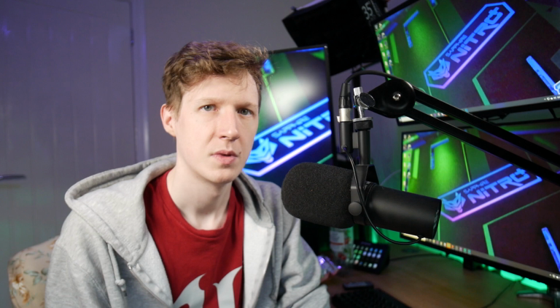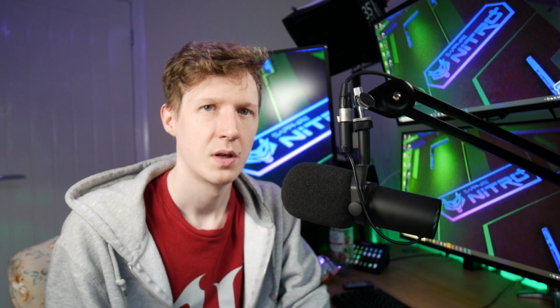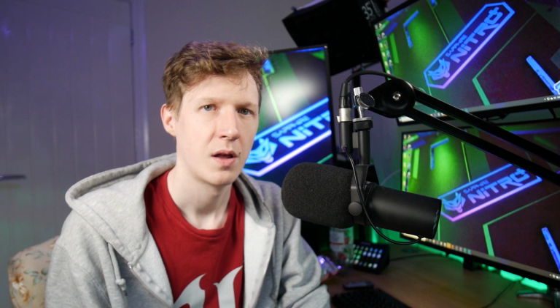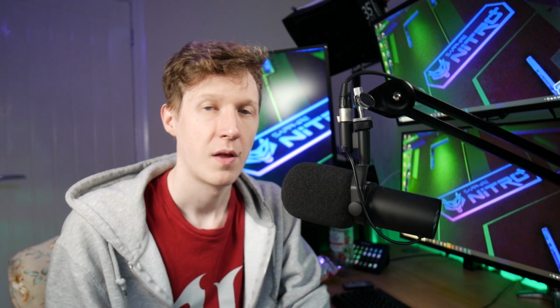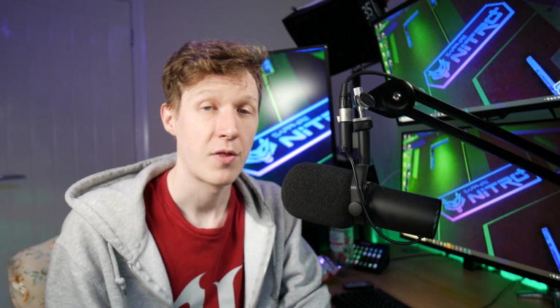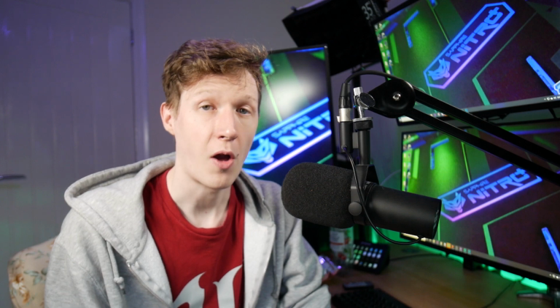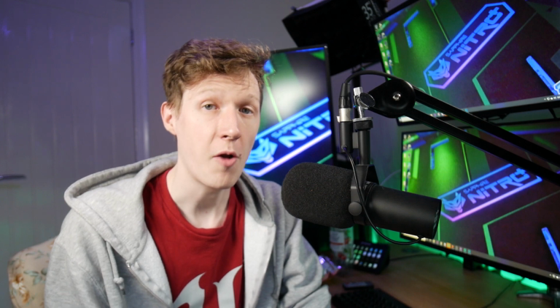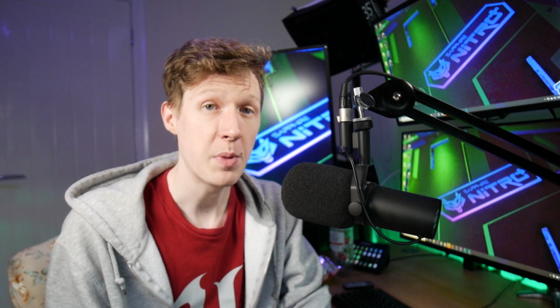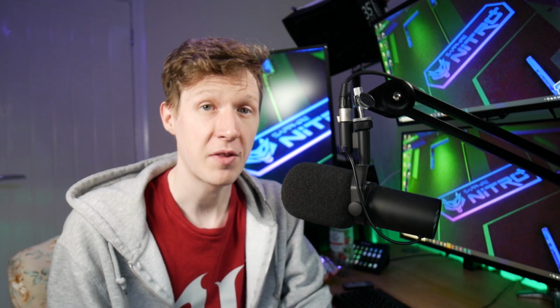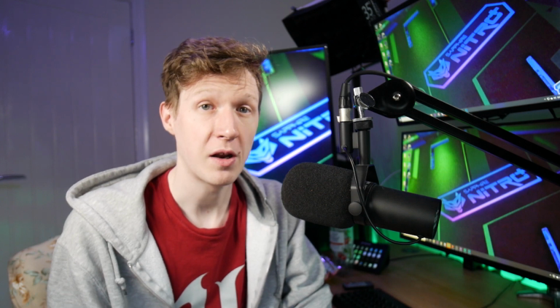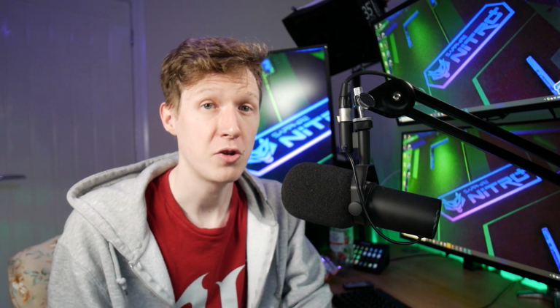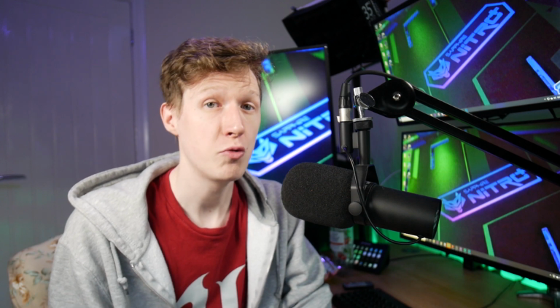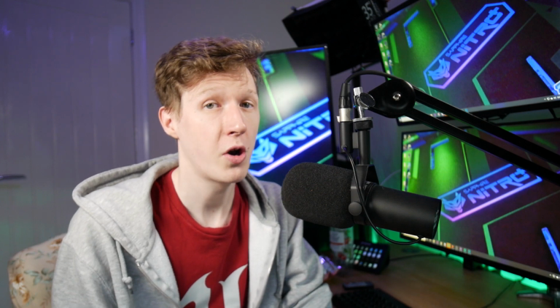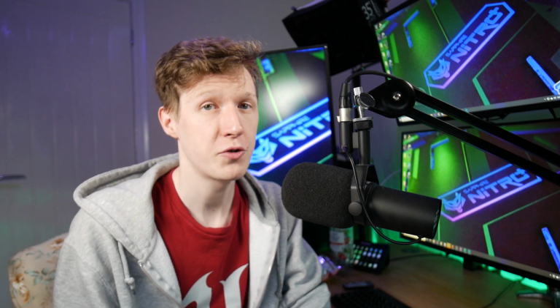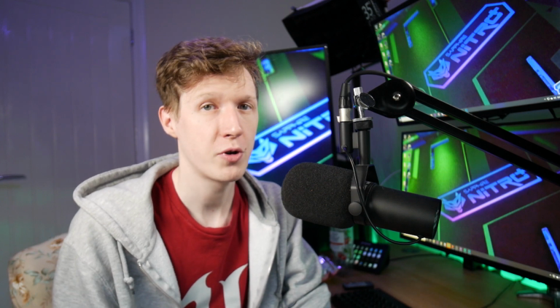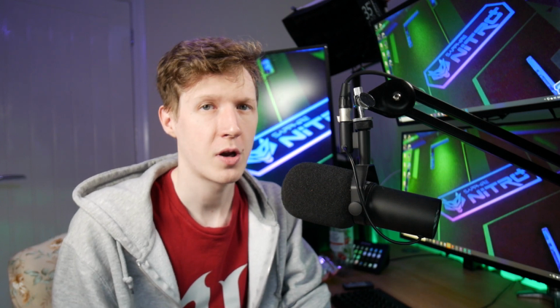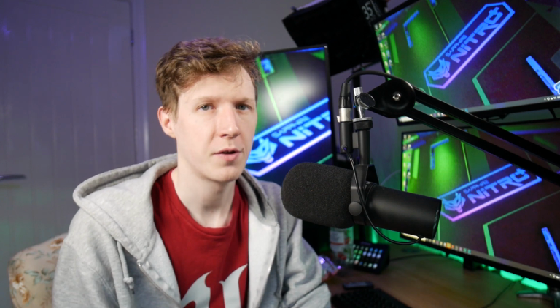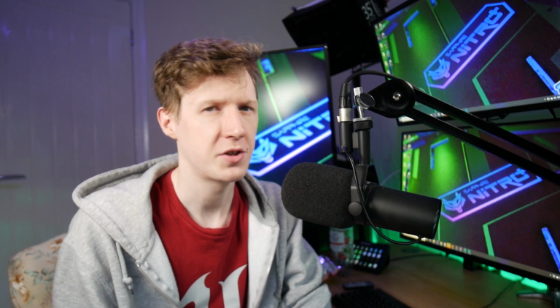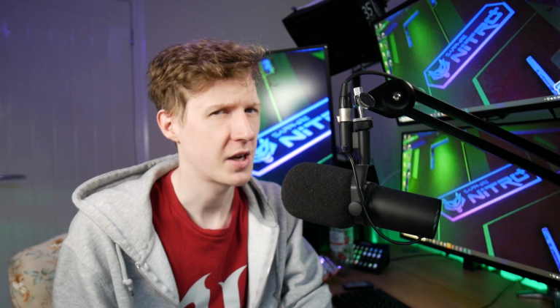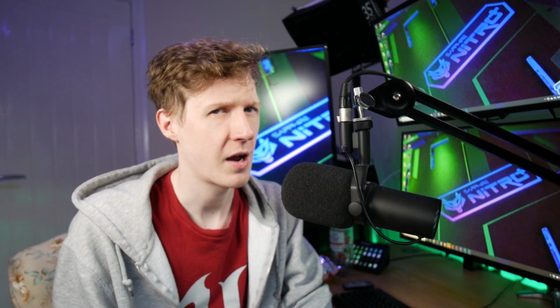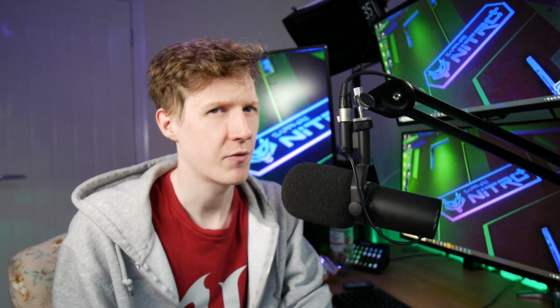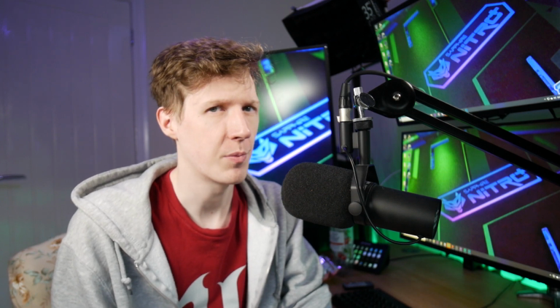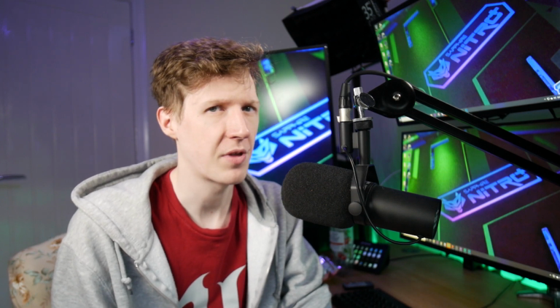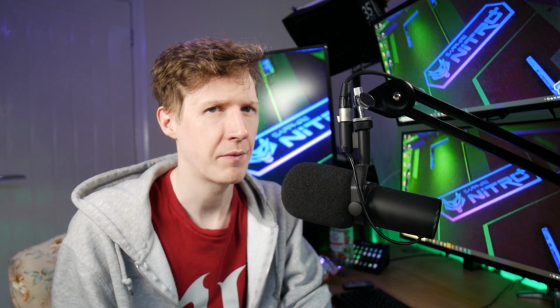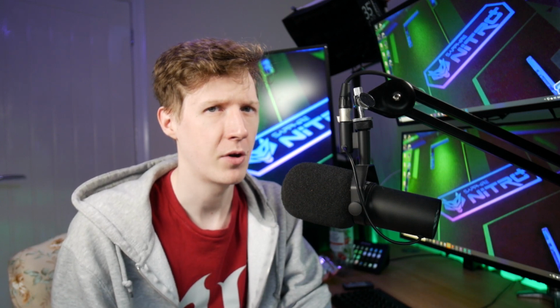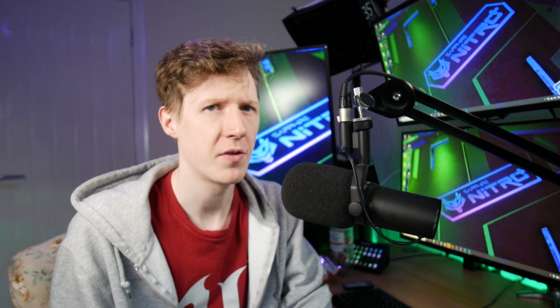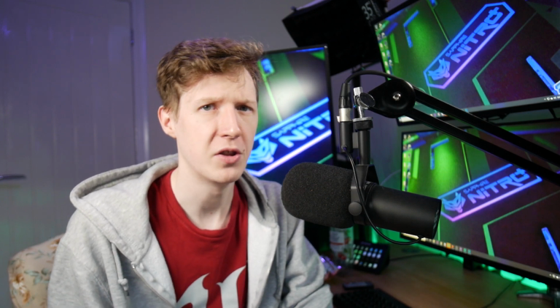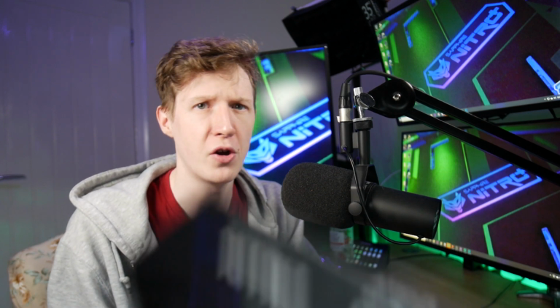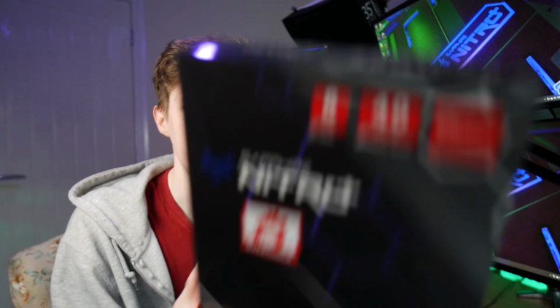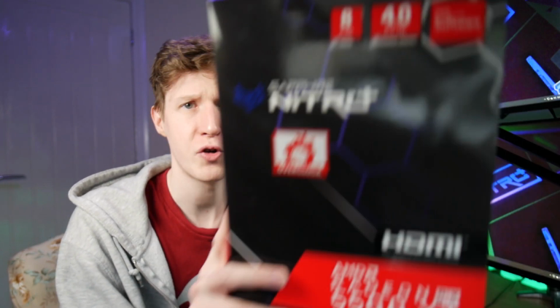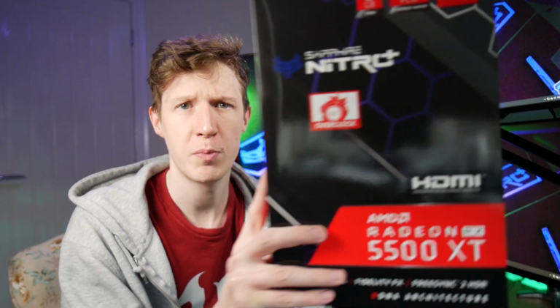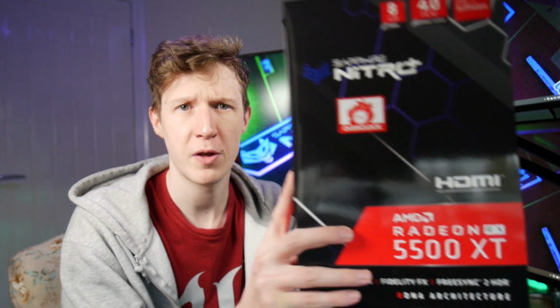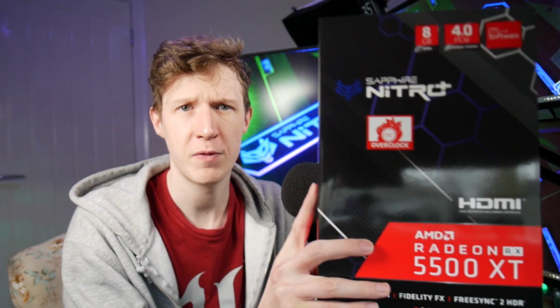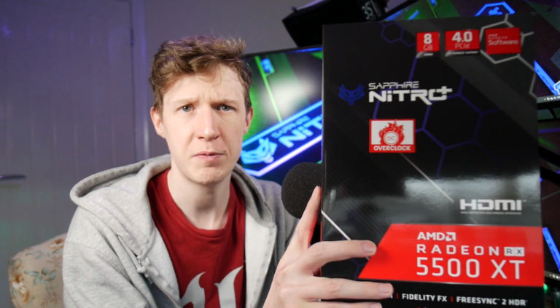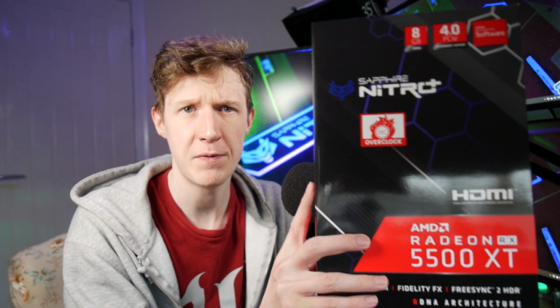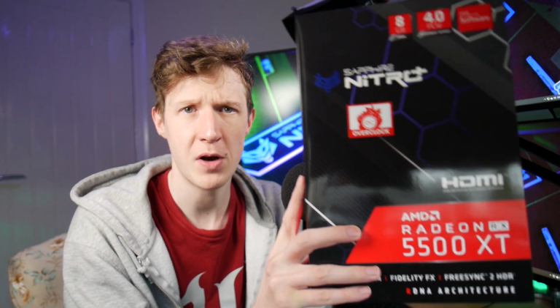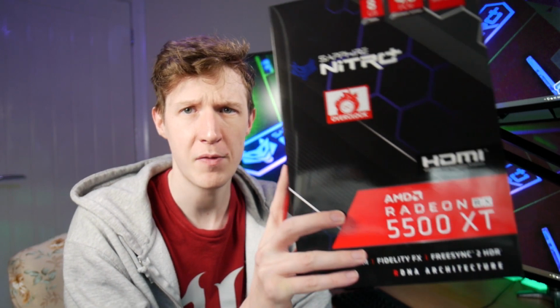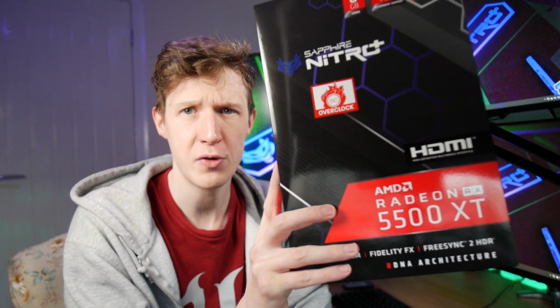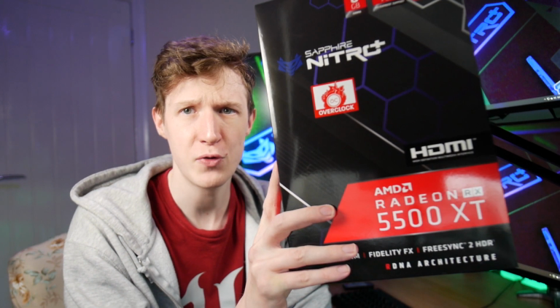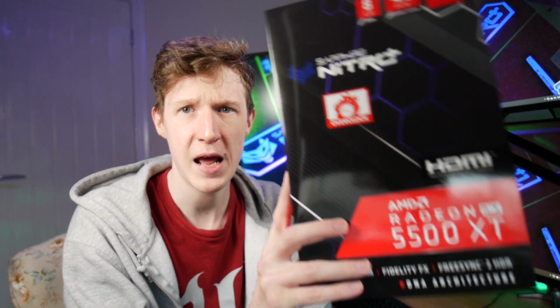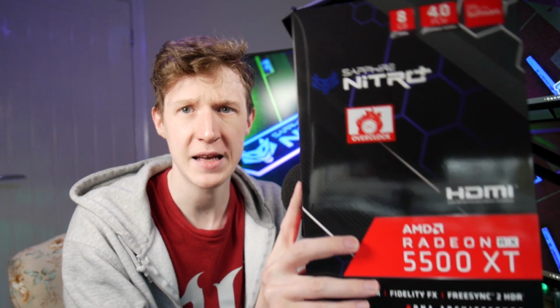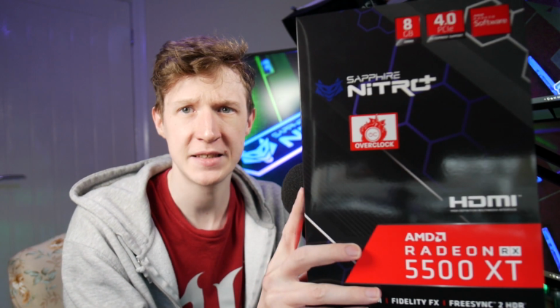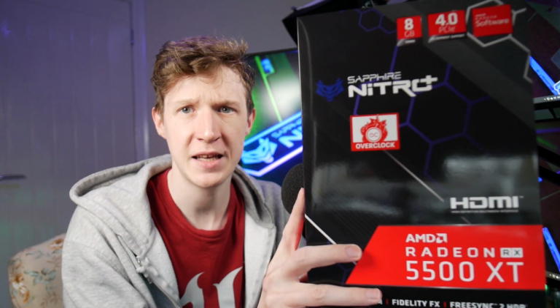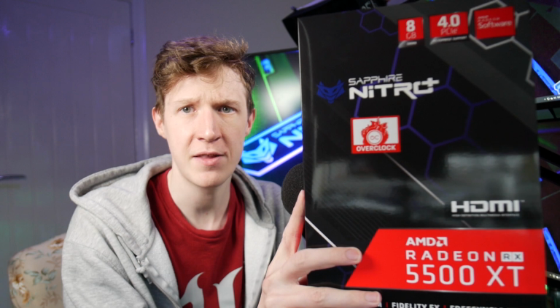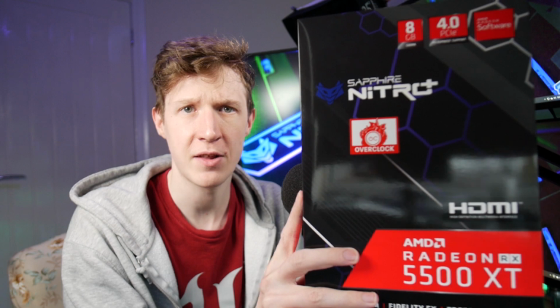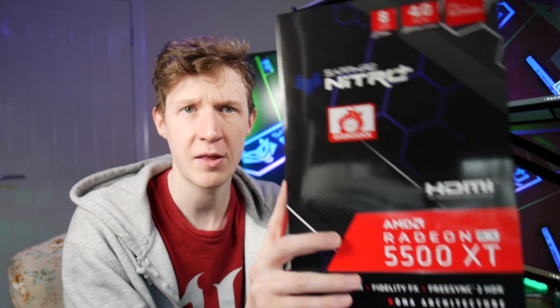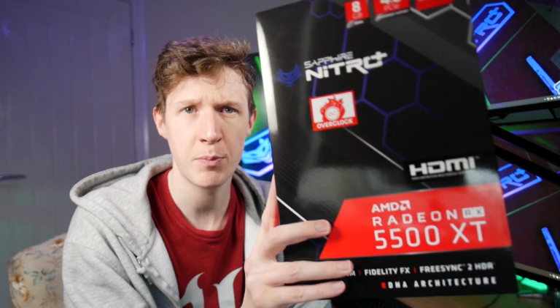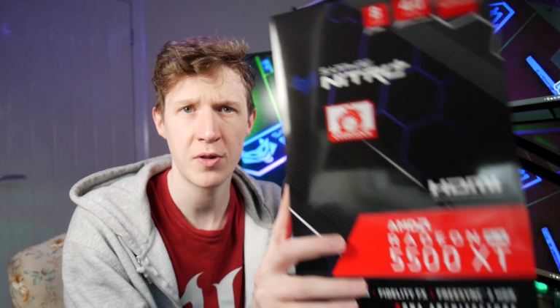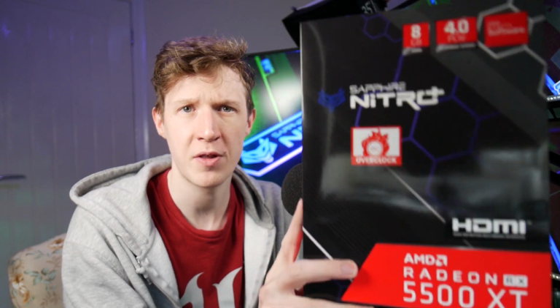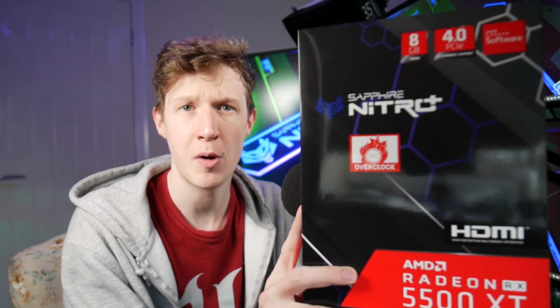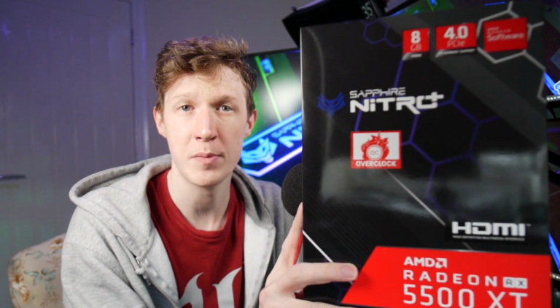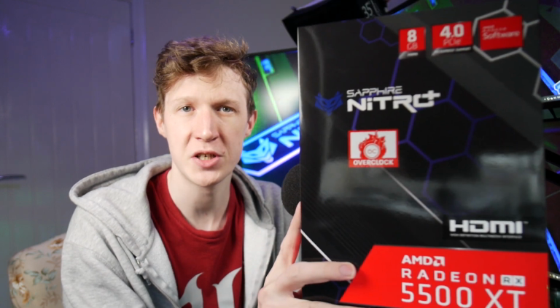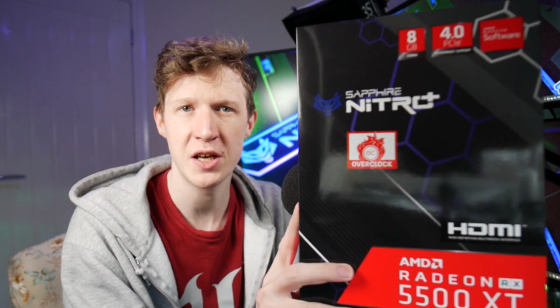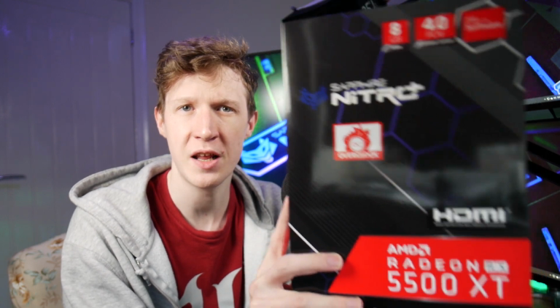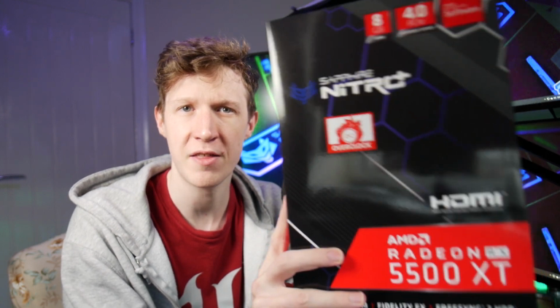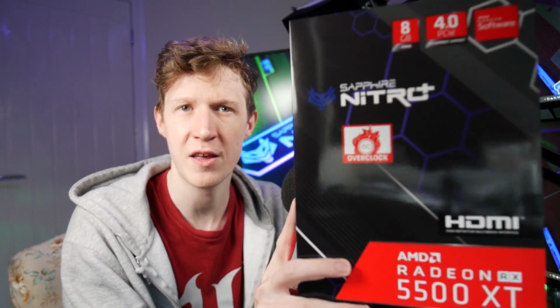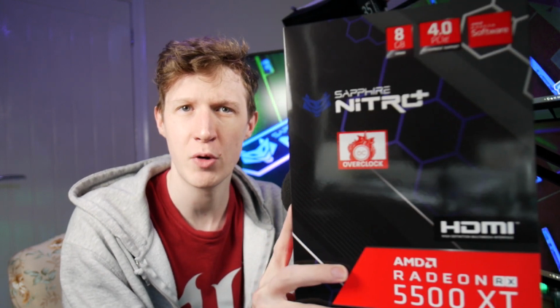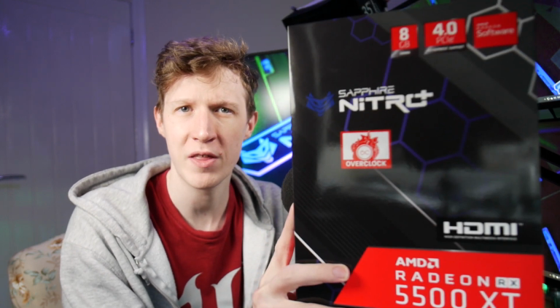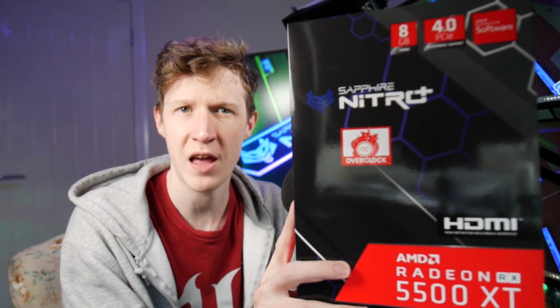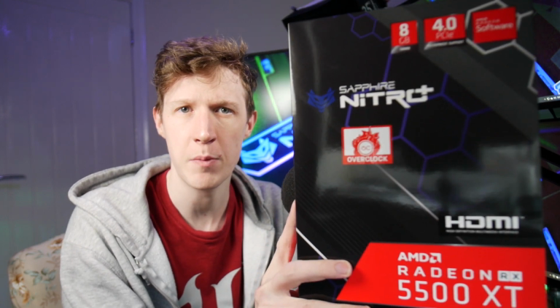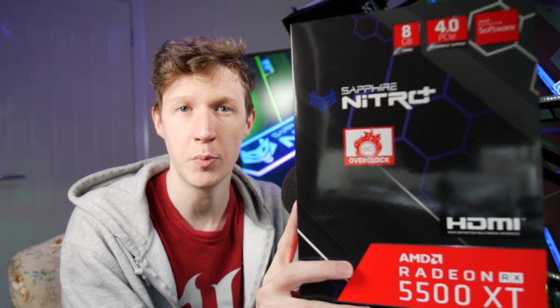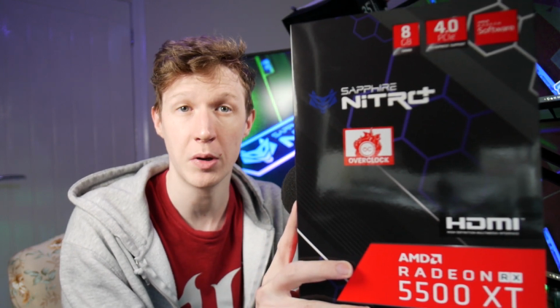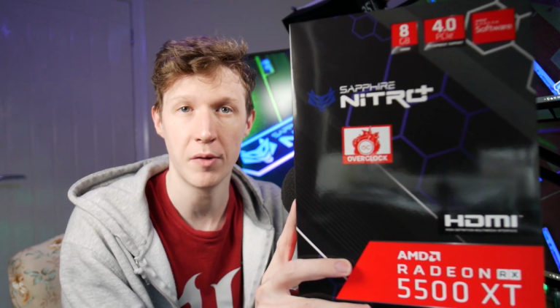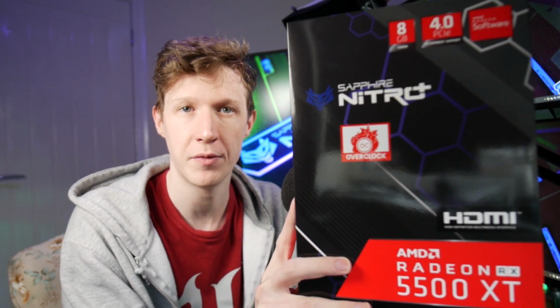I've been sent a new Nitro card to check out from Sapphire — the Nitro Plus 5500 XT — so let's put this in my machine and see what it's capable of.